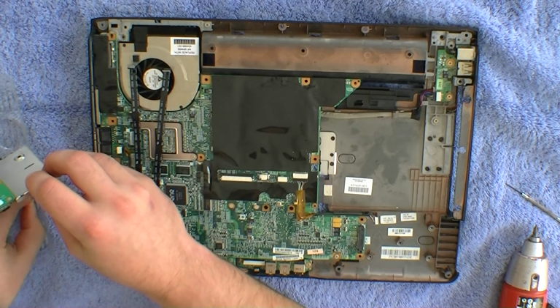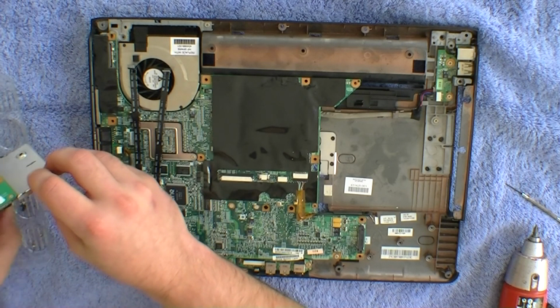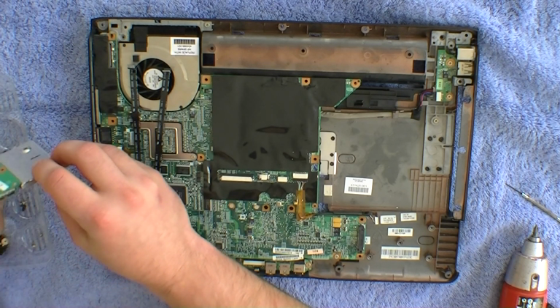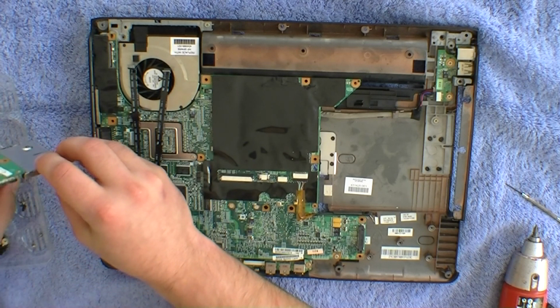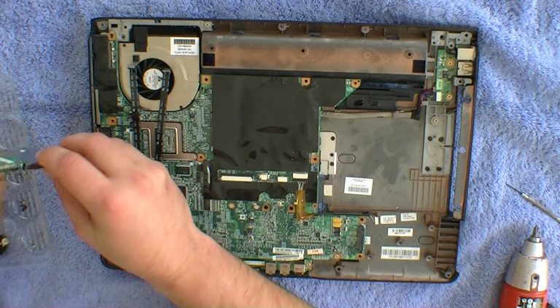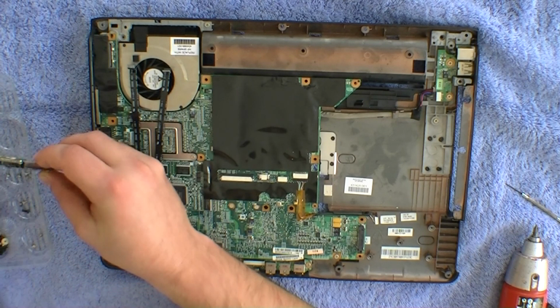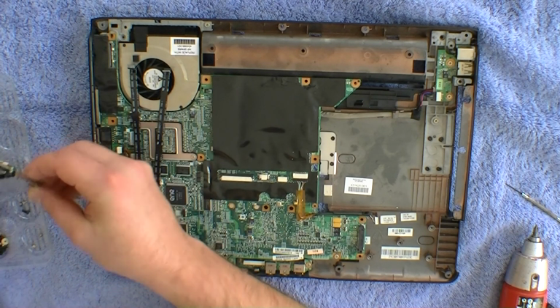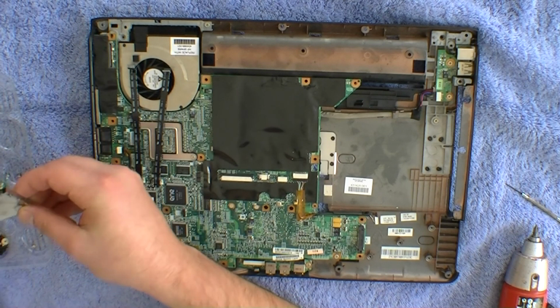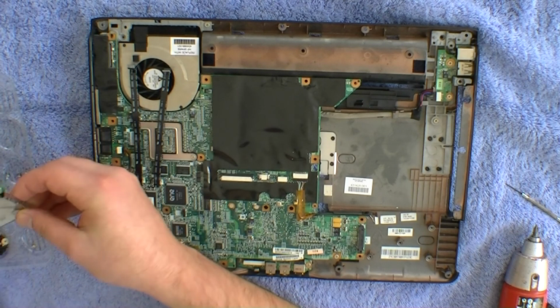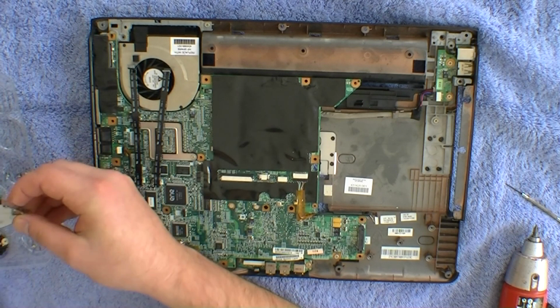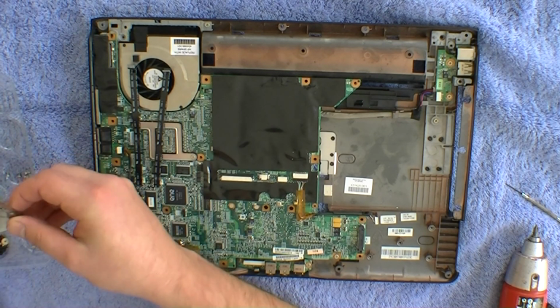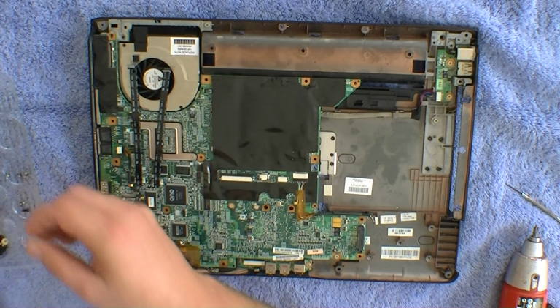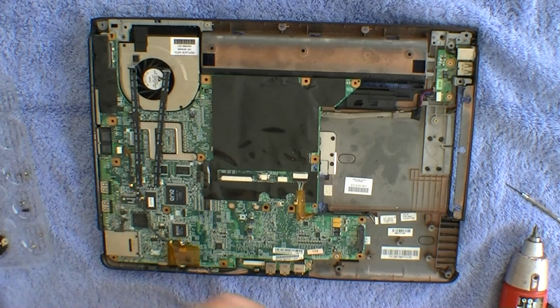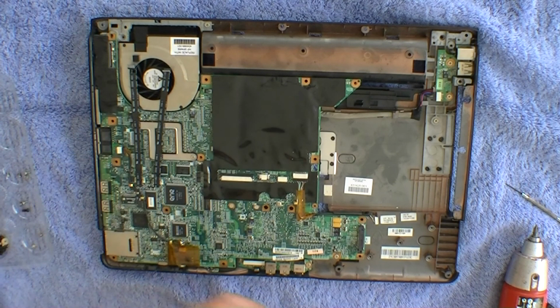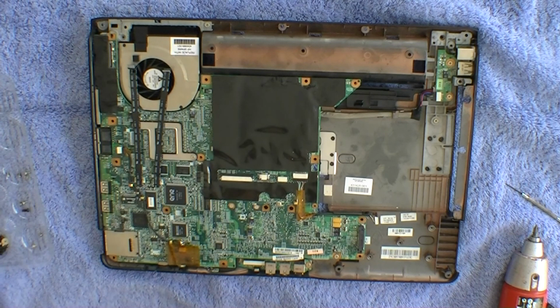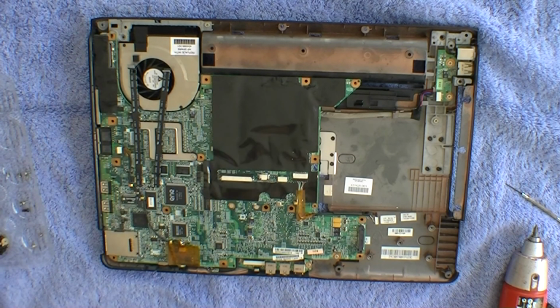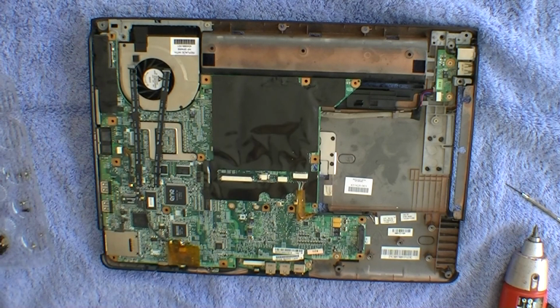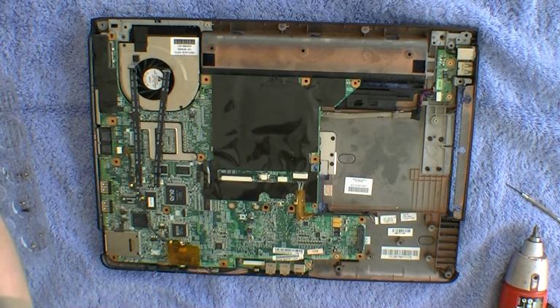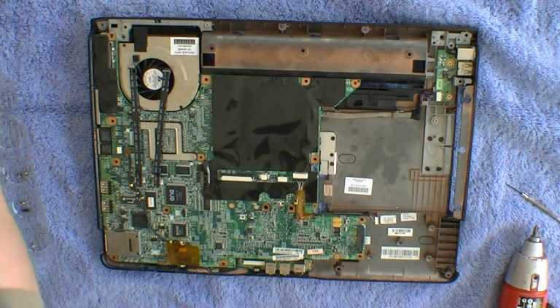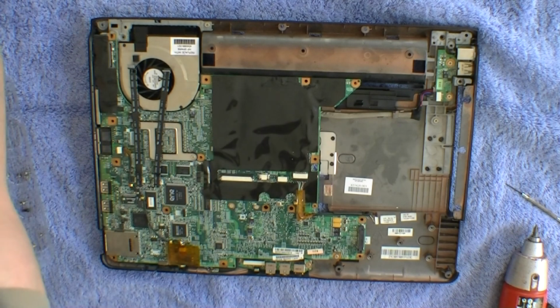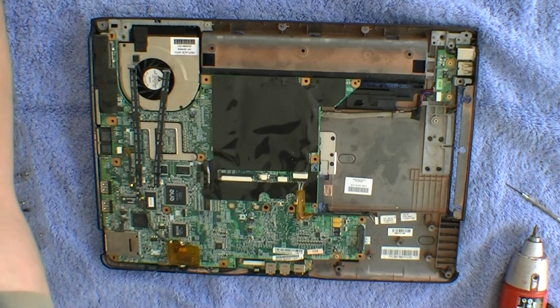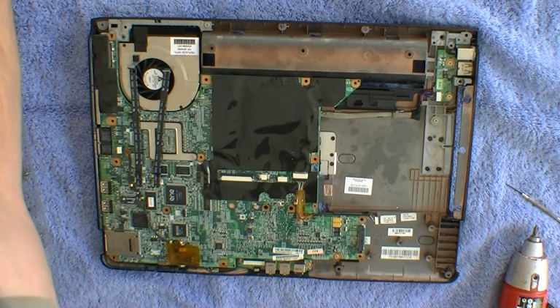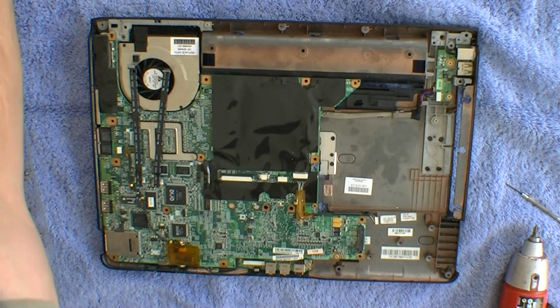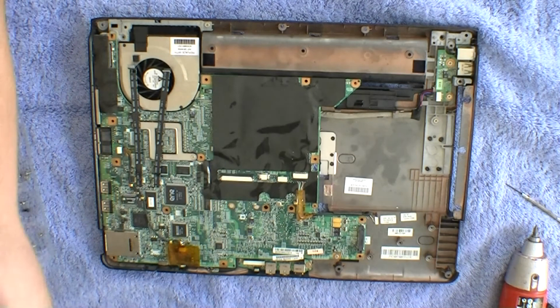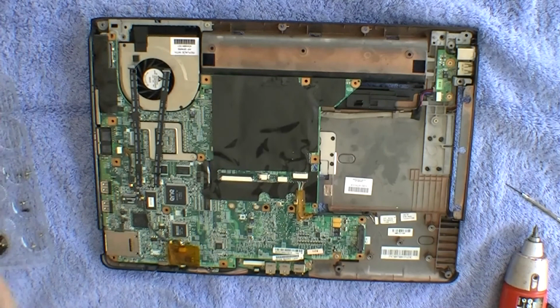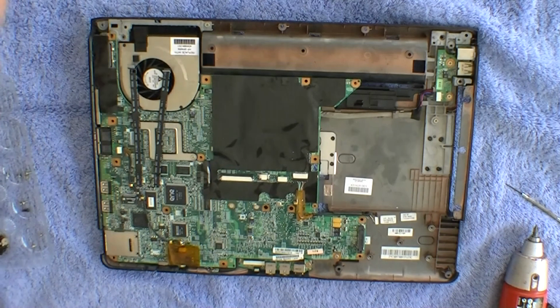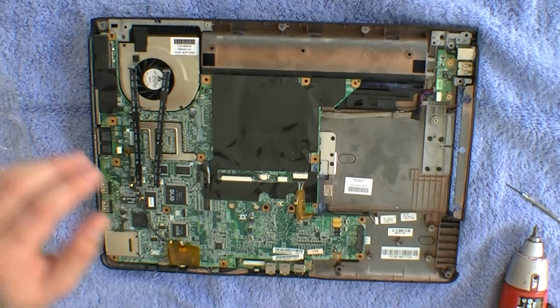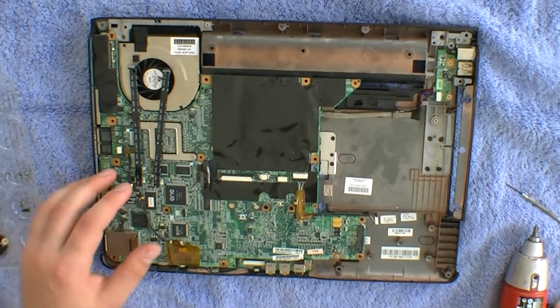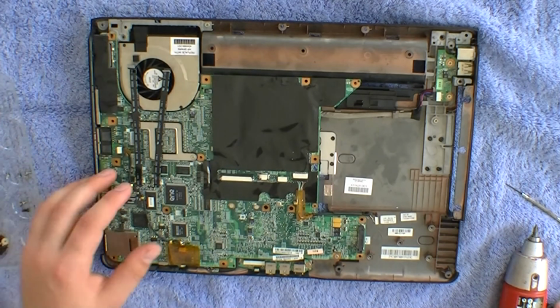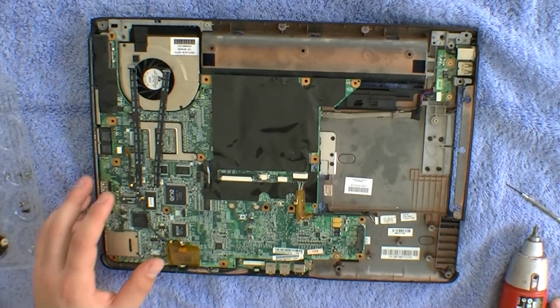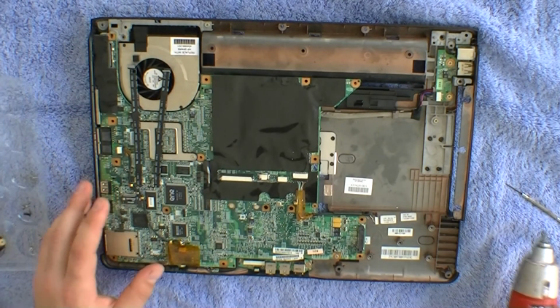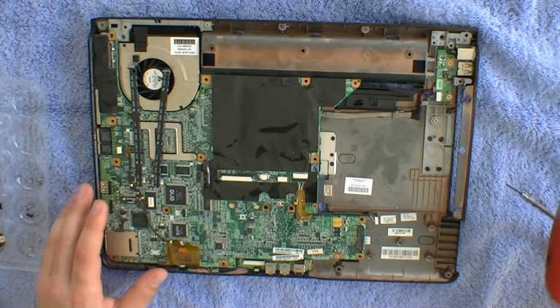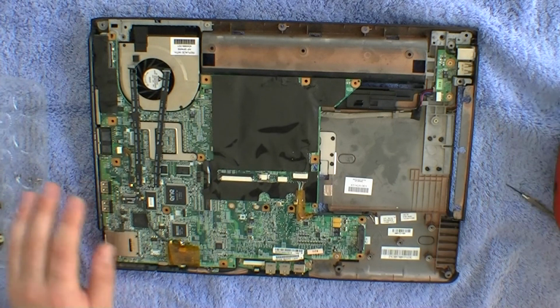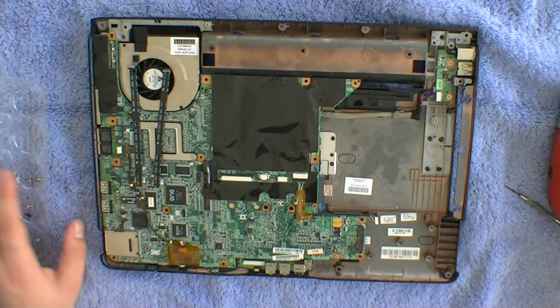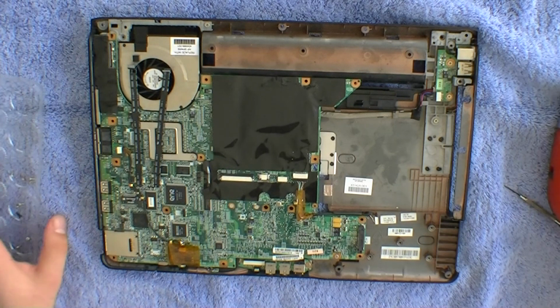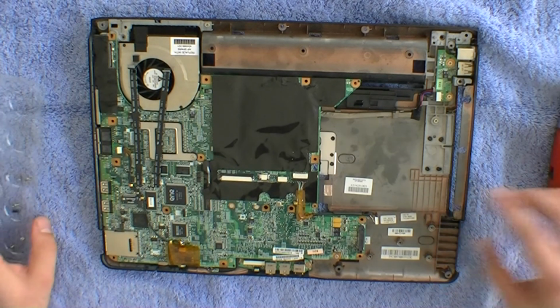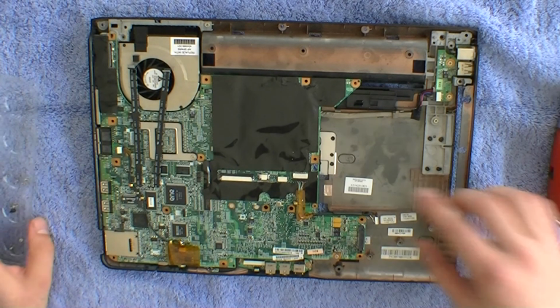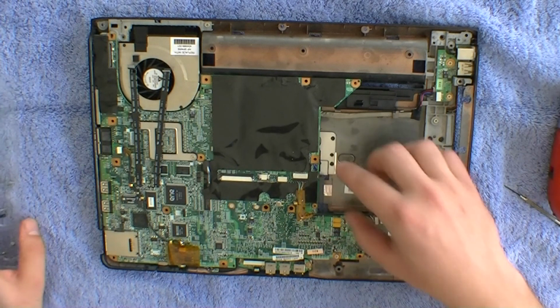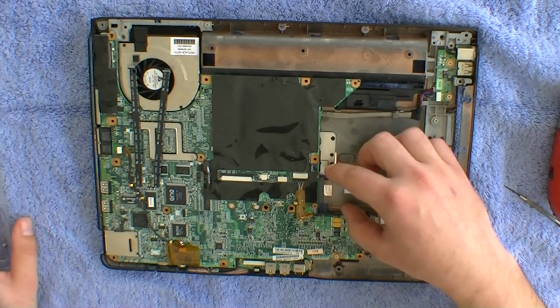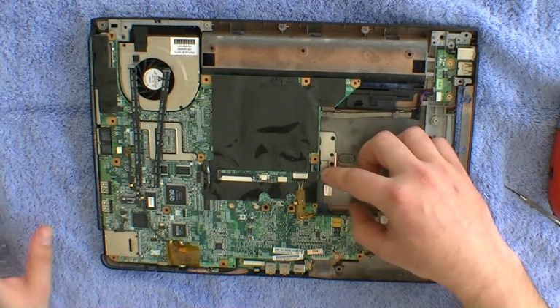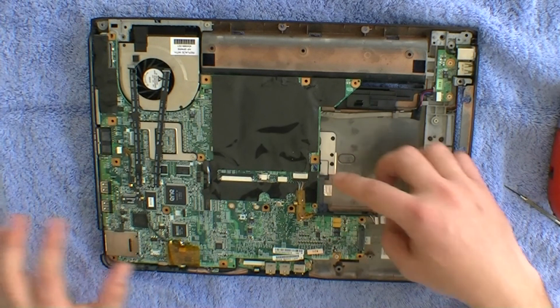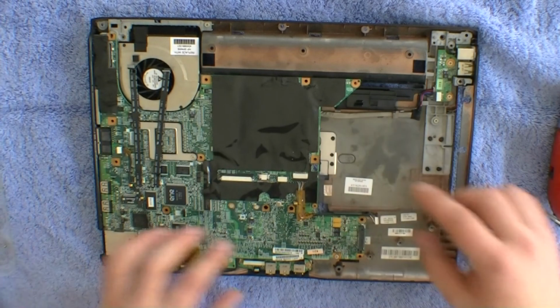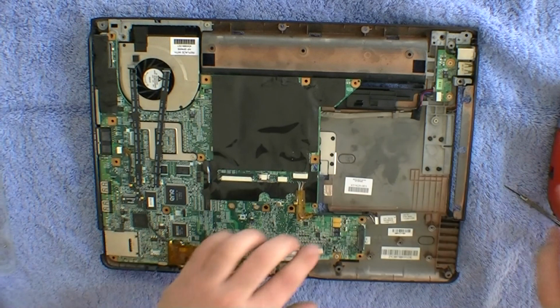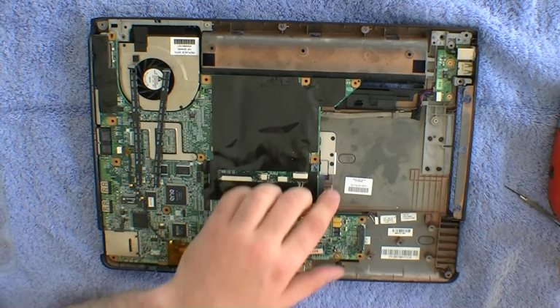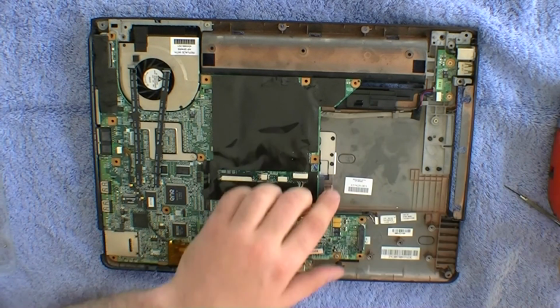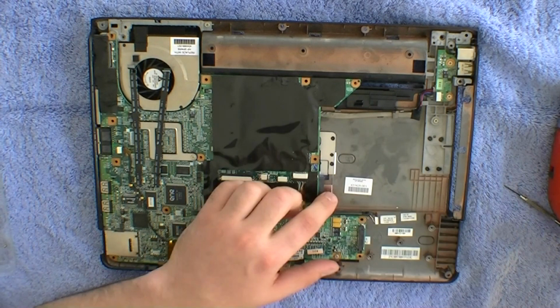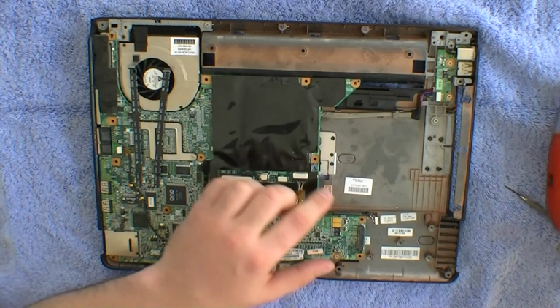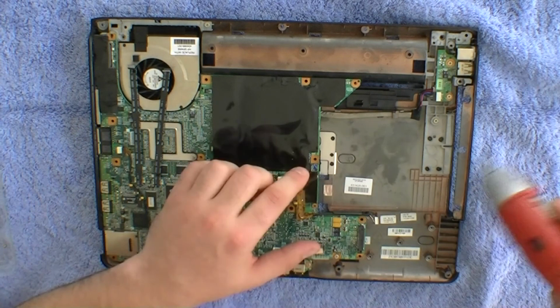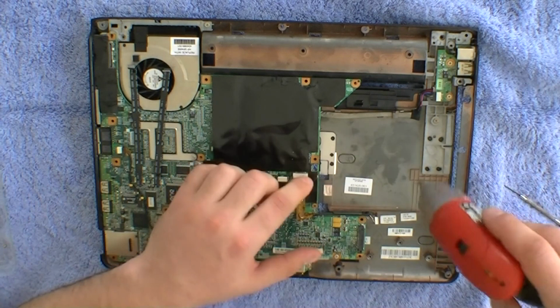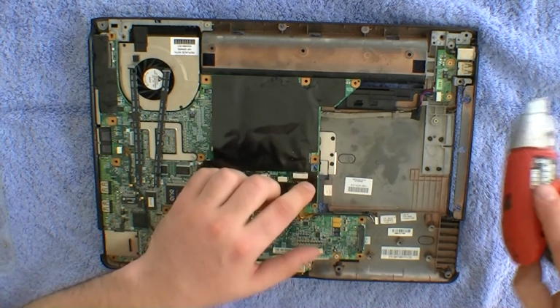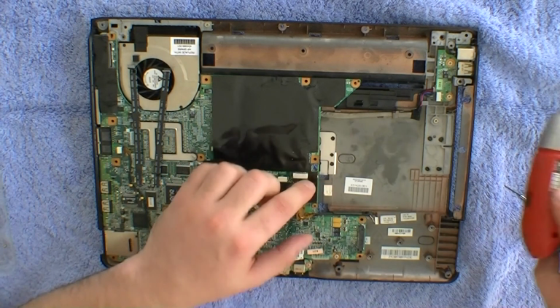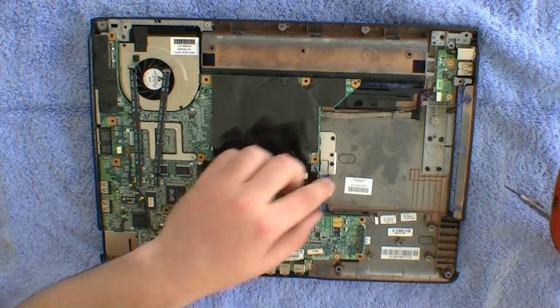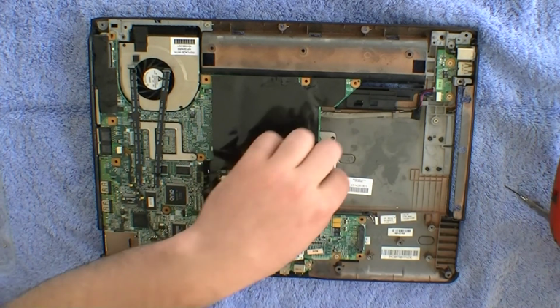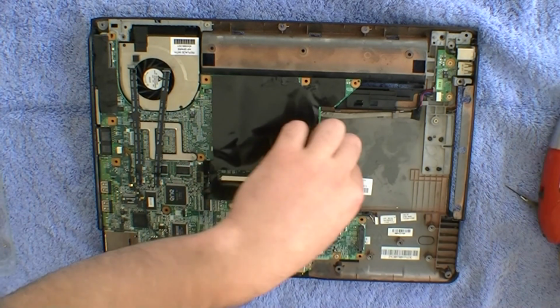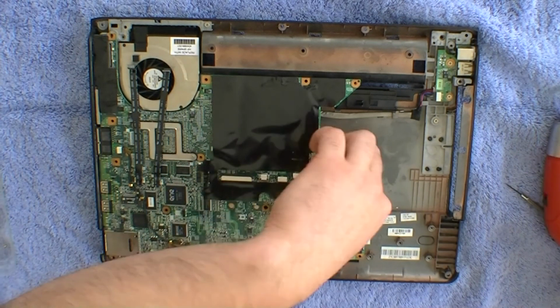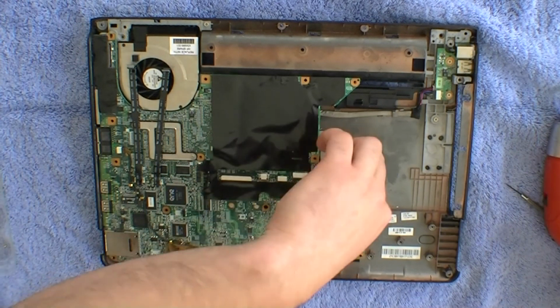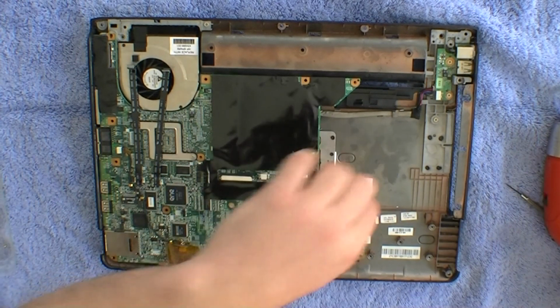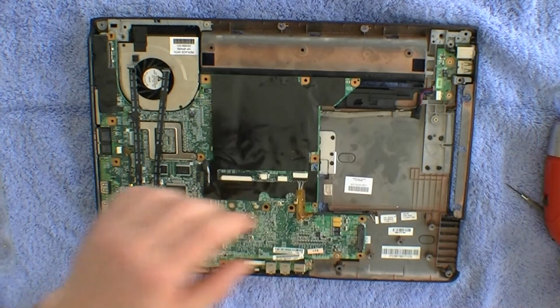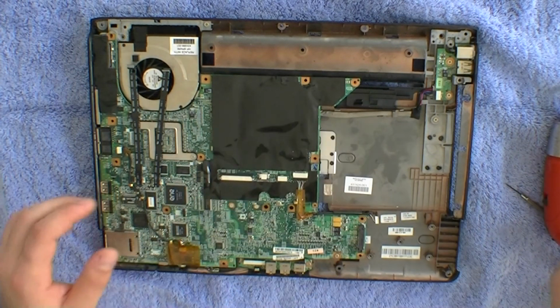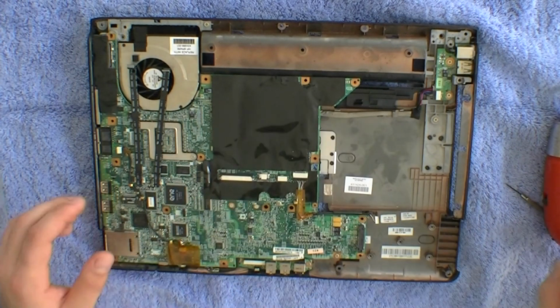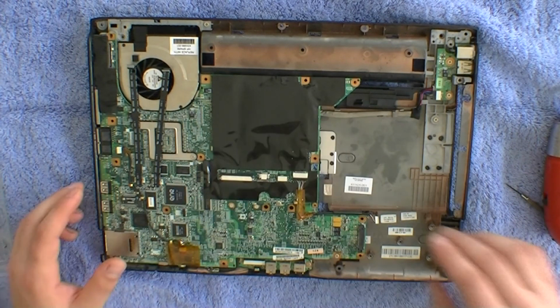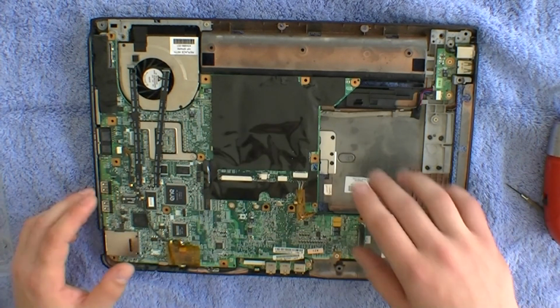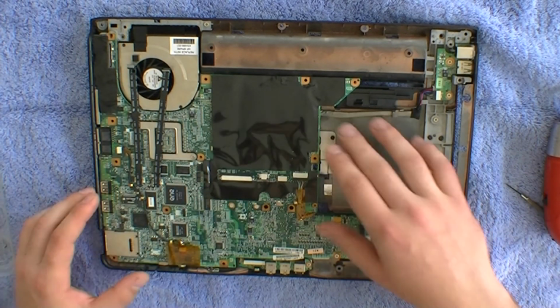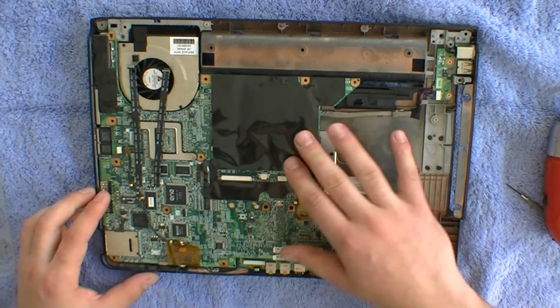In the DV9000 laptops, I found that they've got an extra board here — you remove the one screw and slide it out of place.